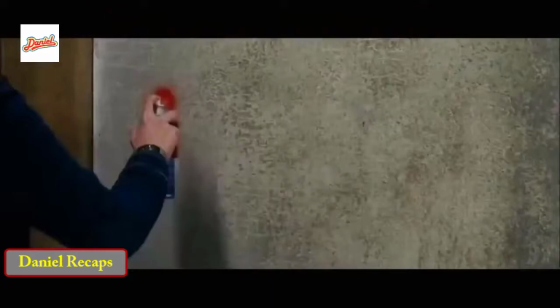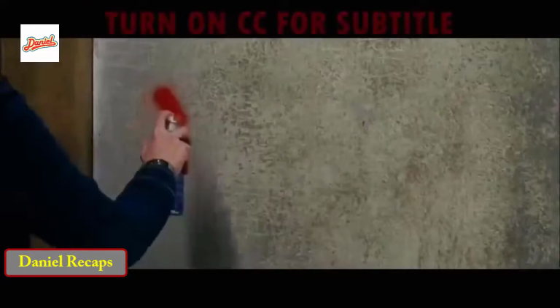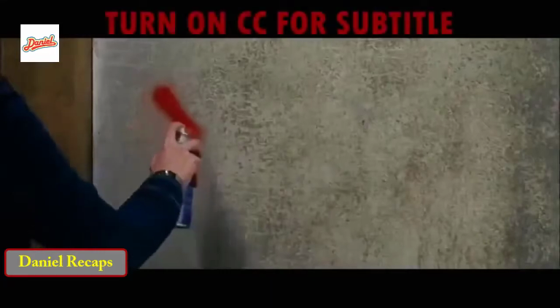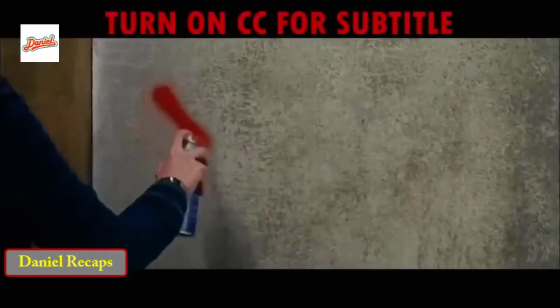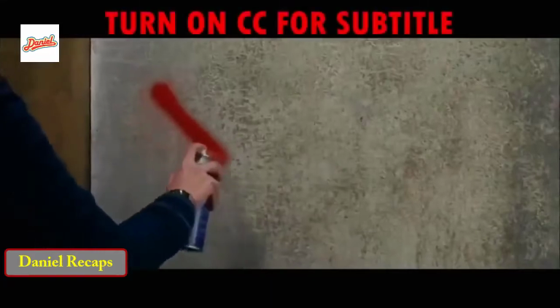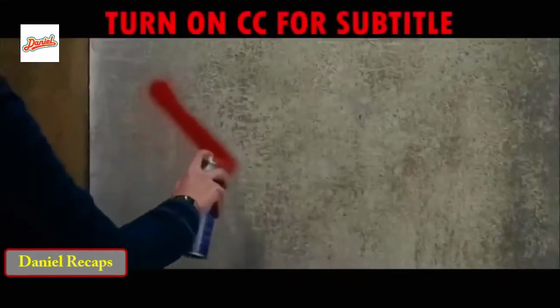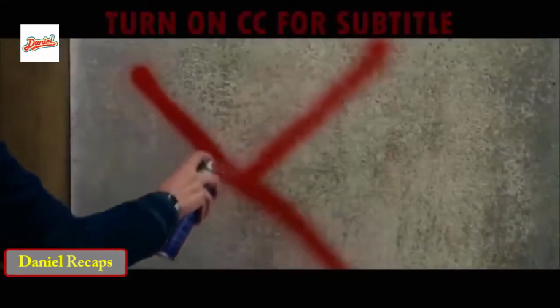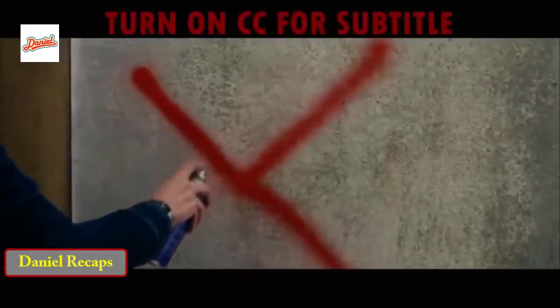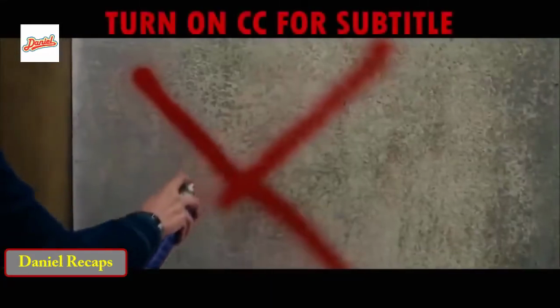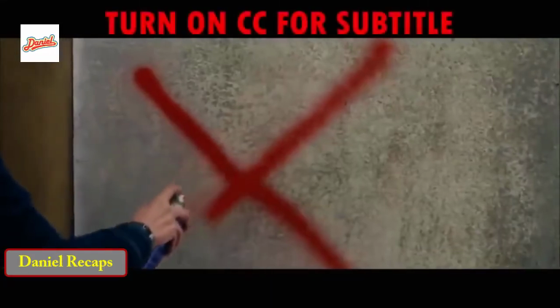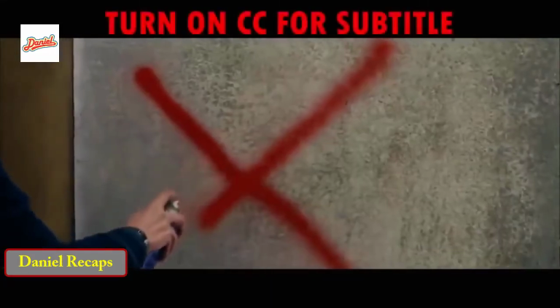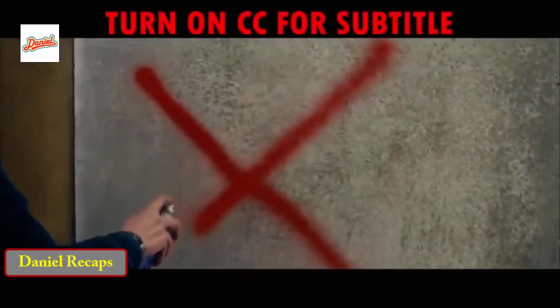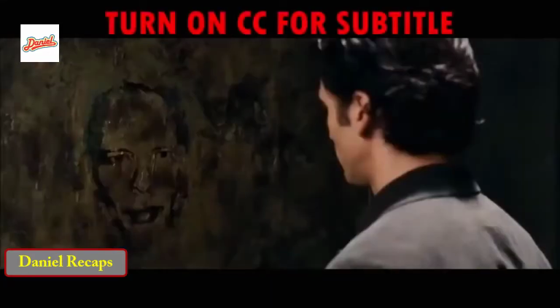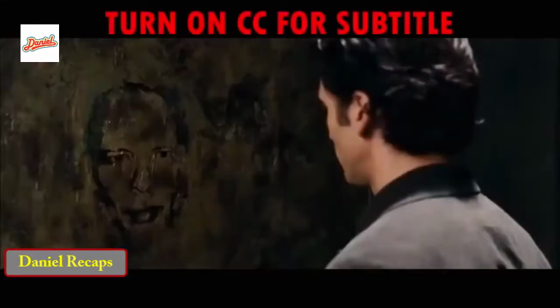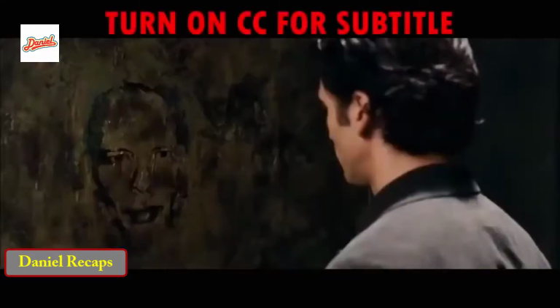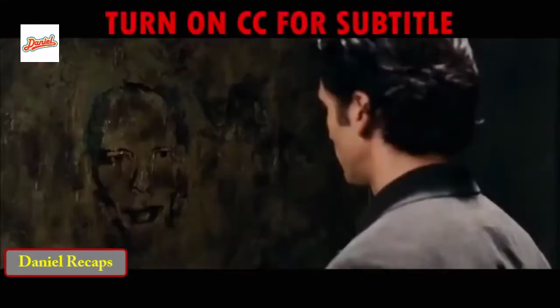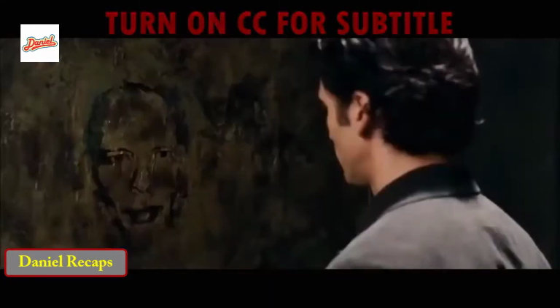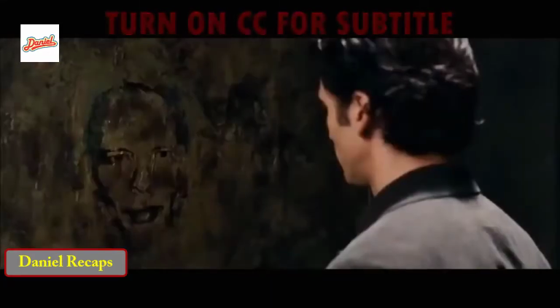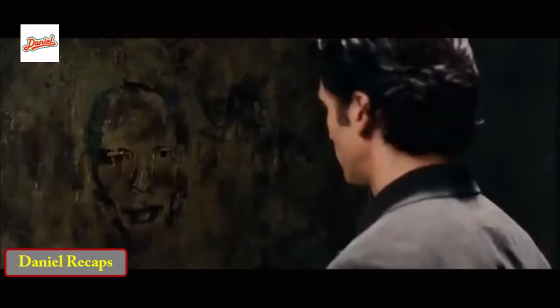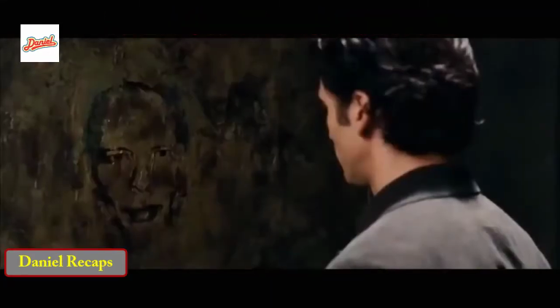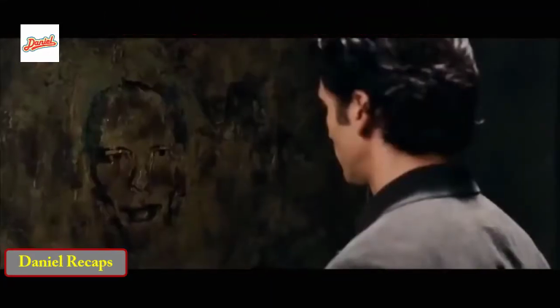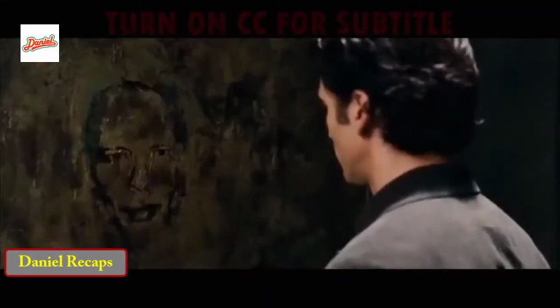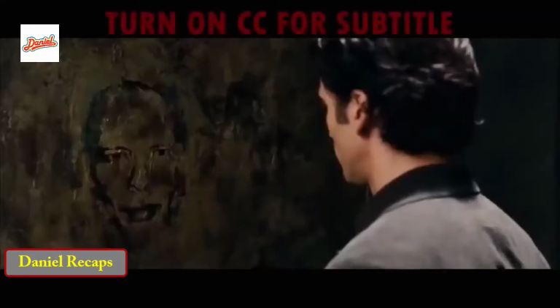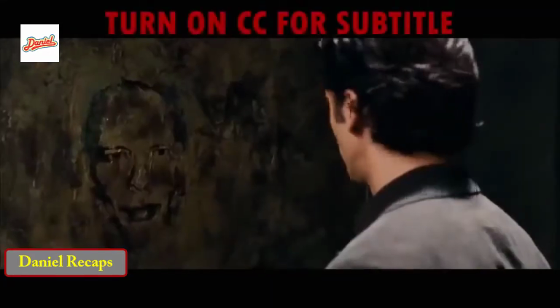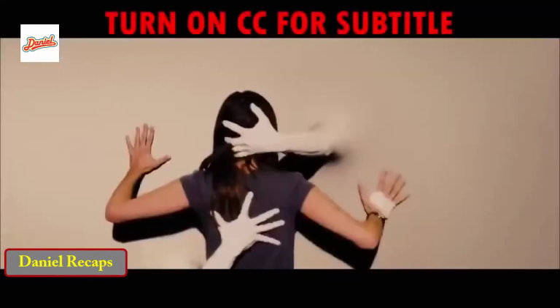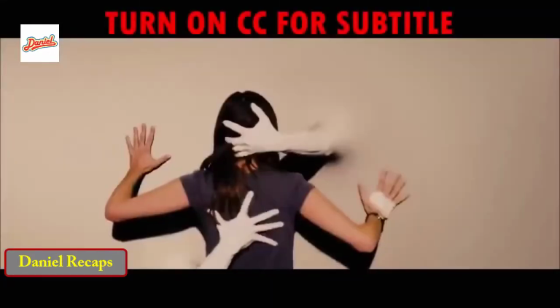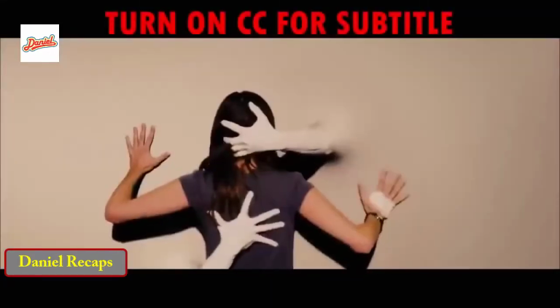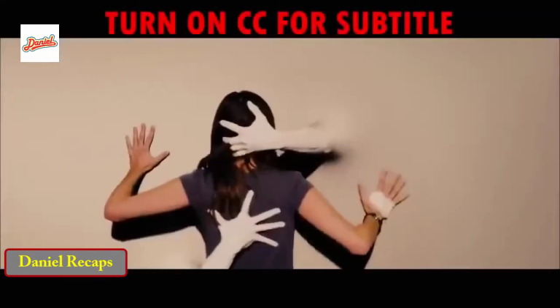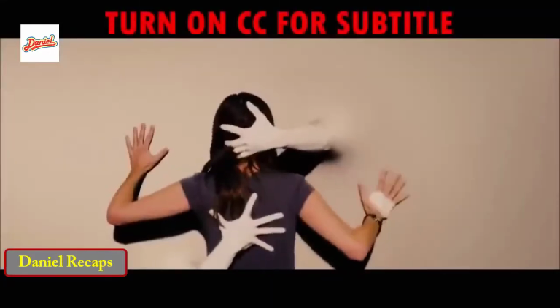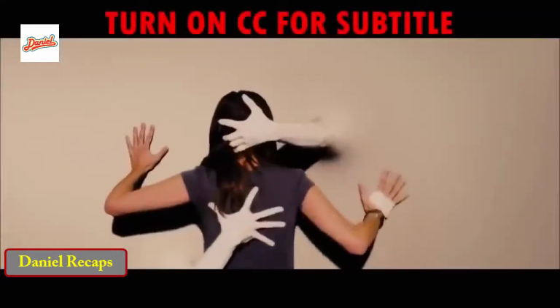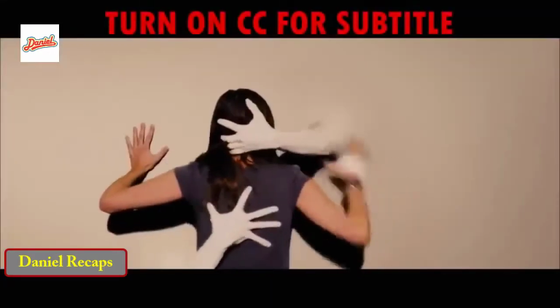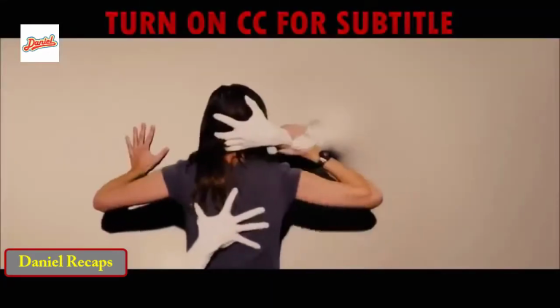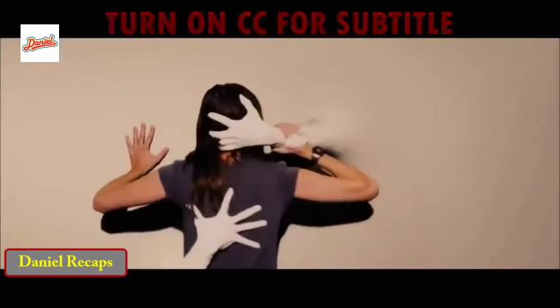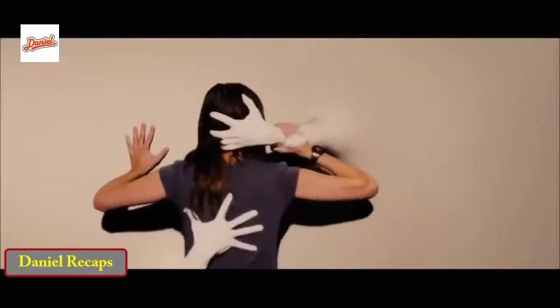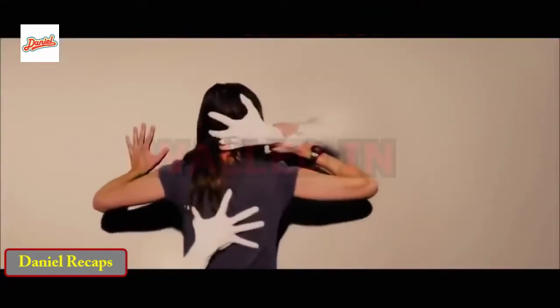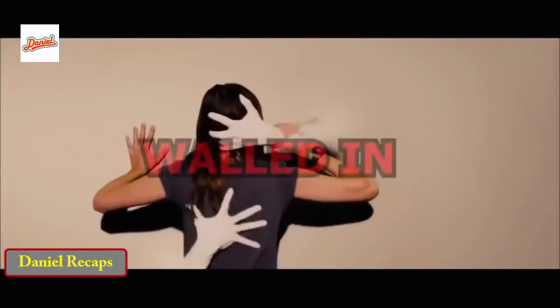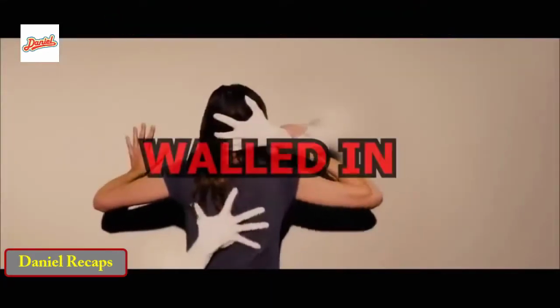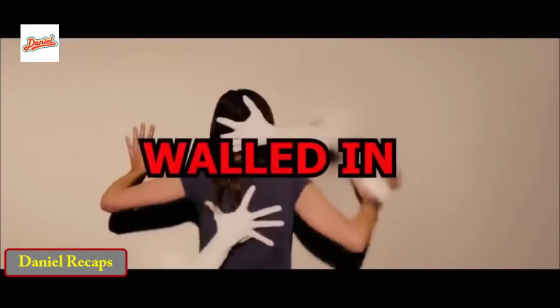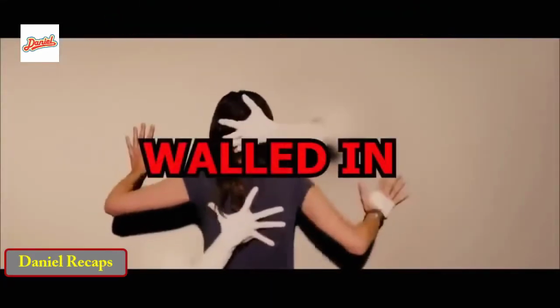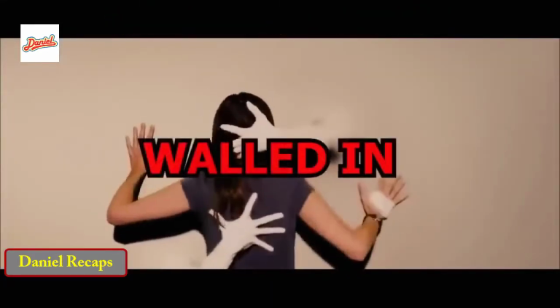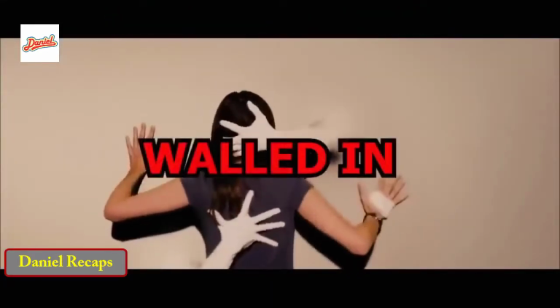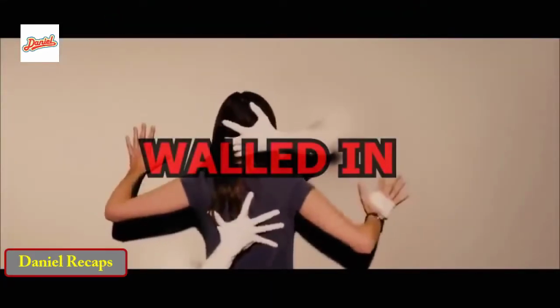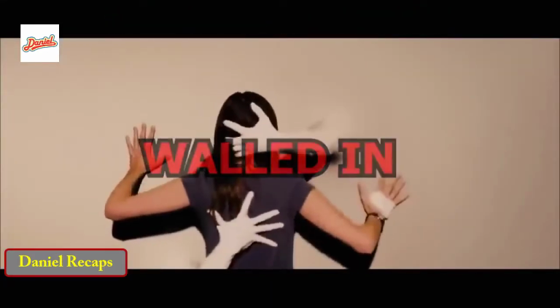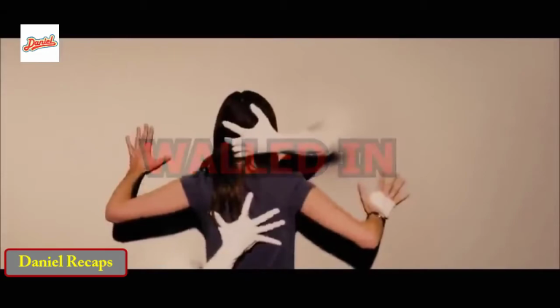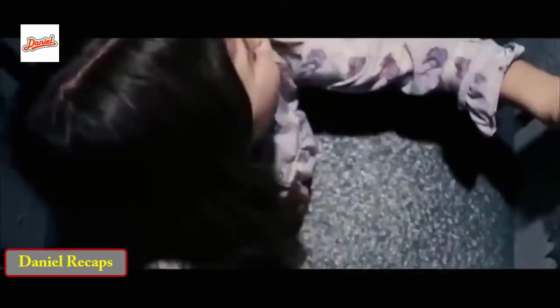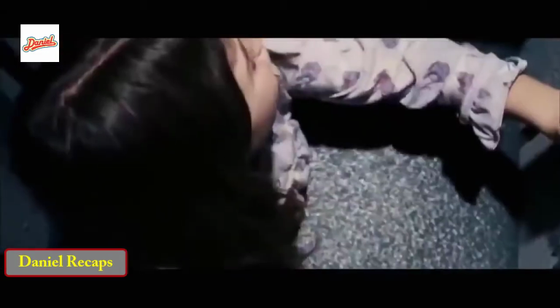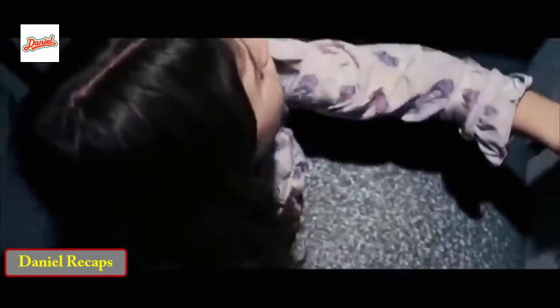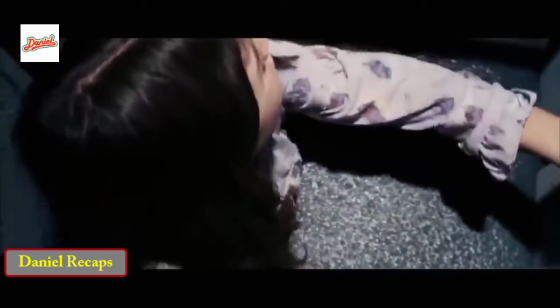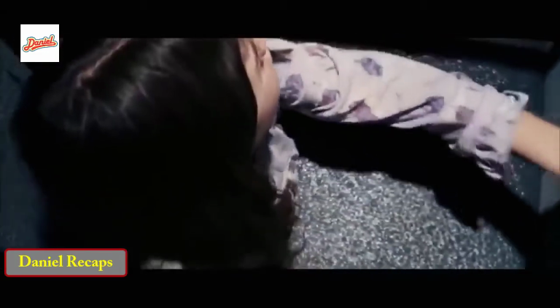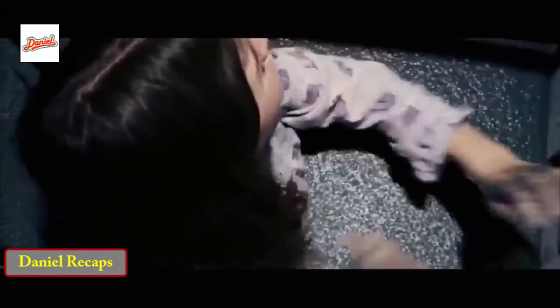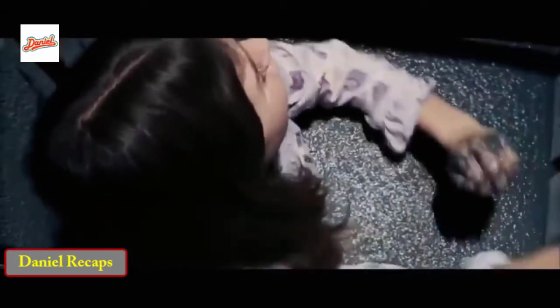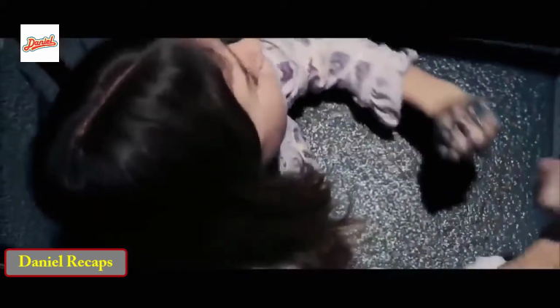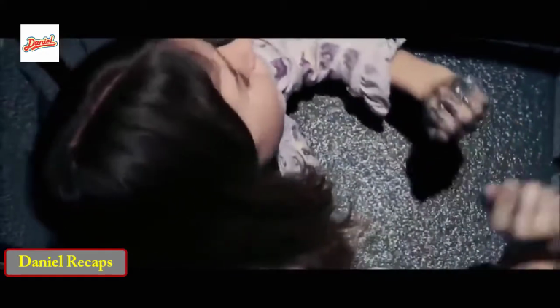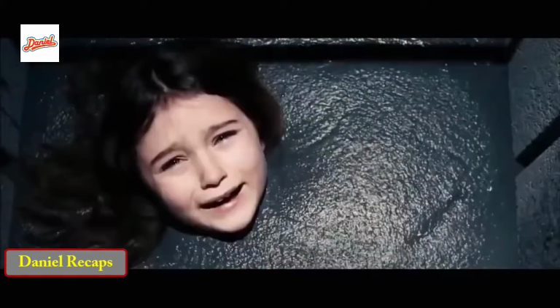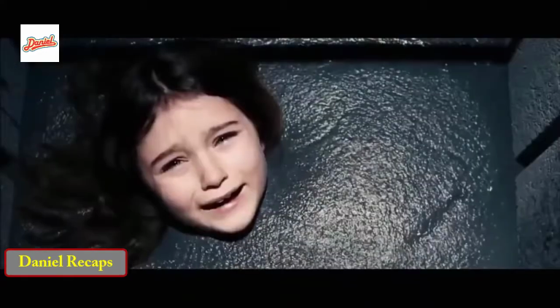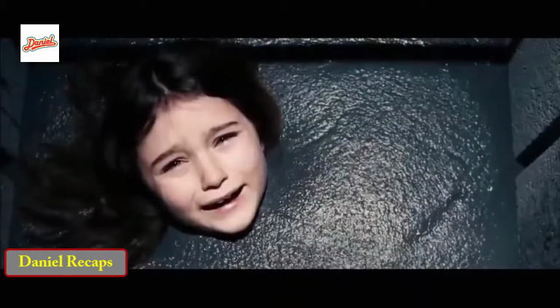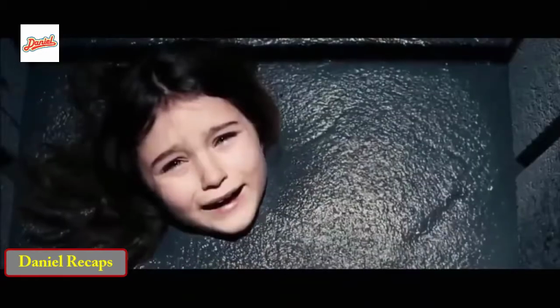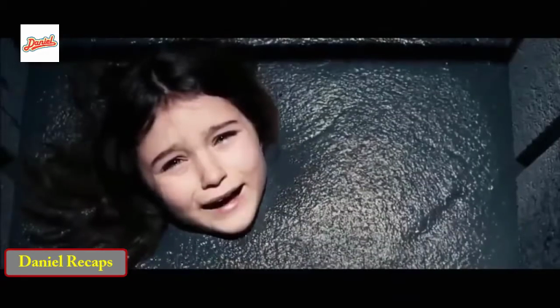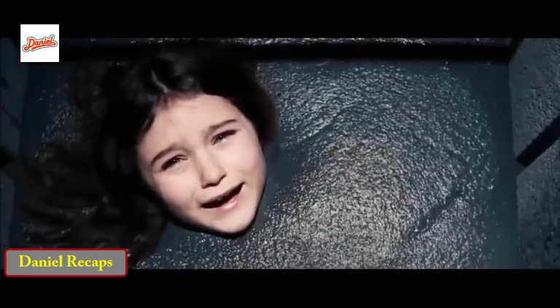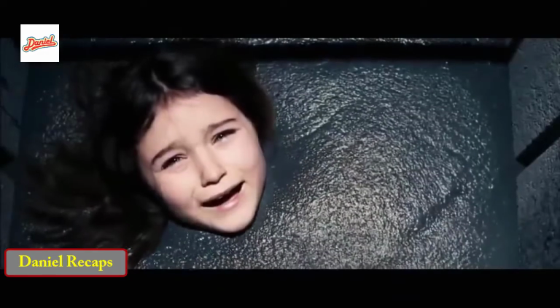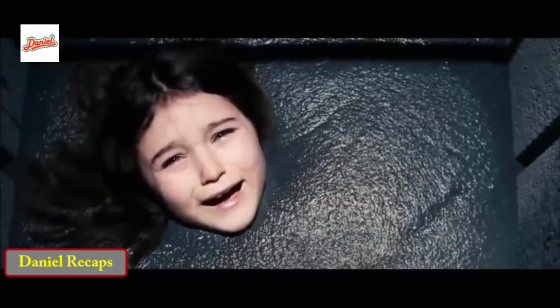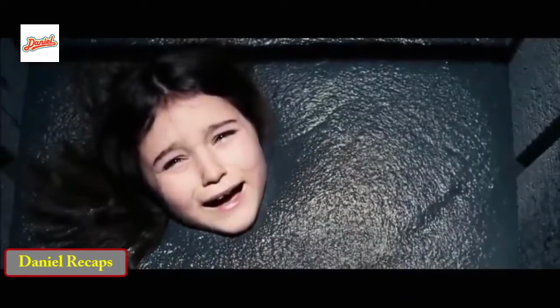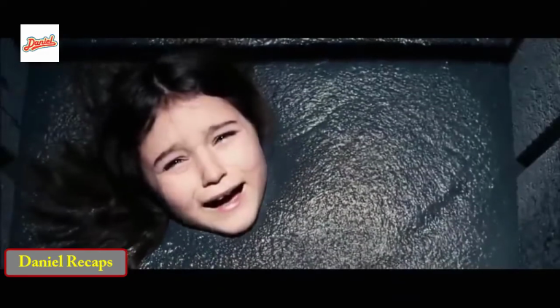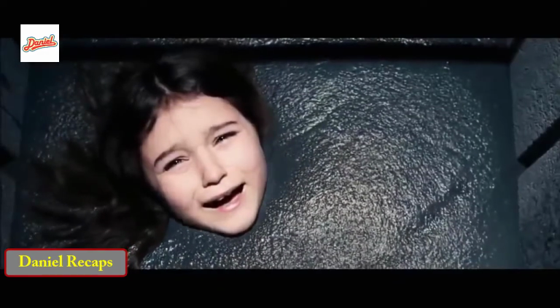Hi. Today I'm going to explain a horror thriller film called Walled In. Spoilers ahead. Watch out and take care.